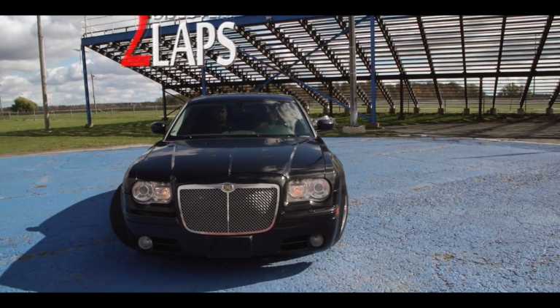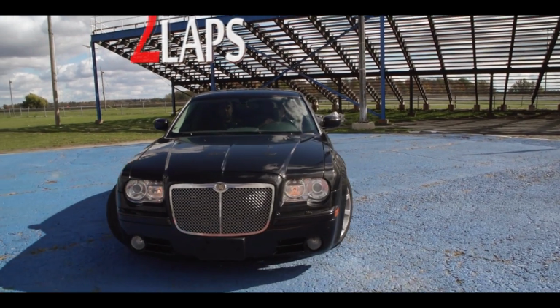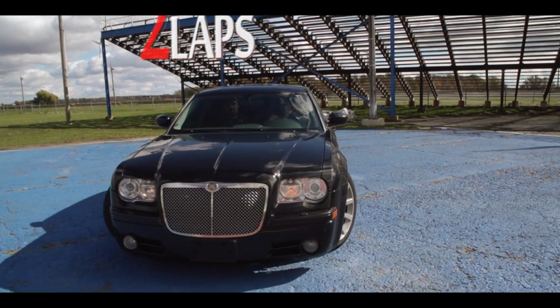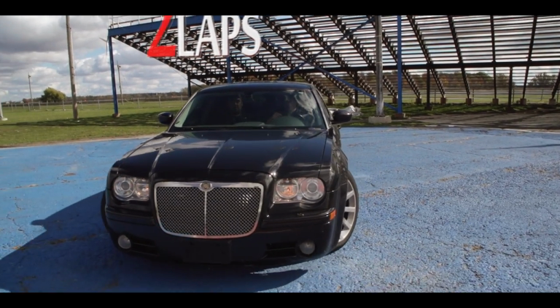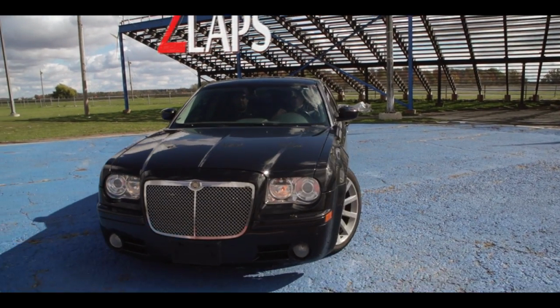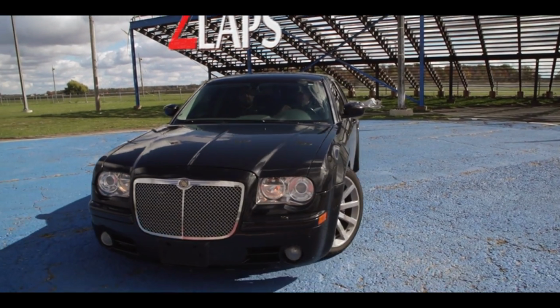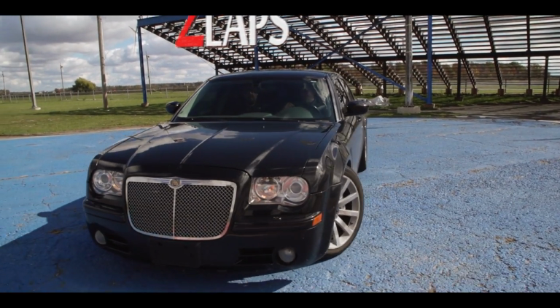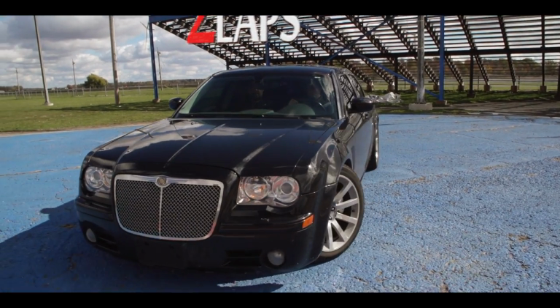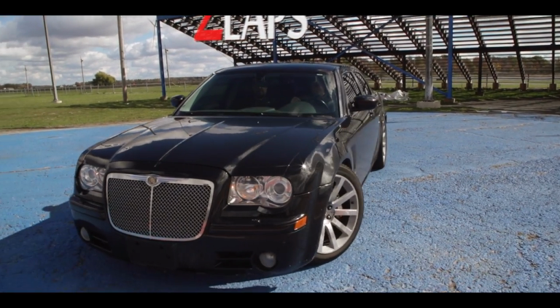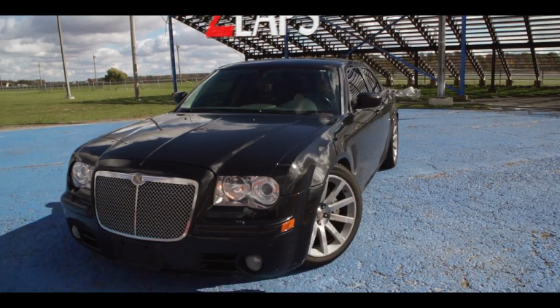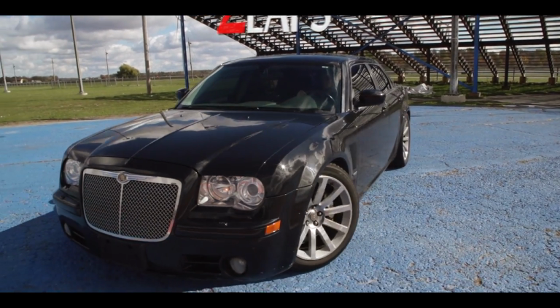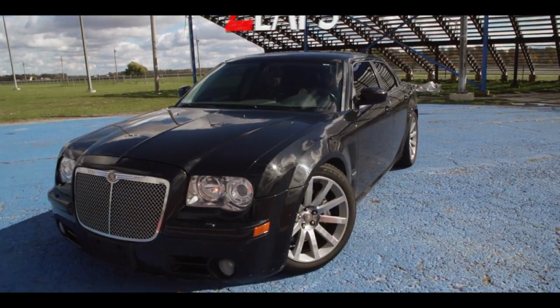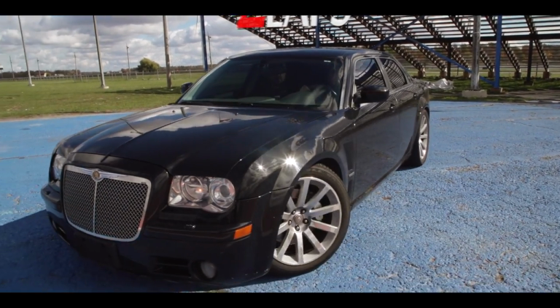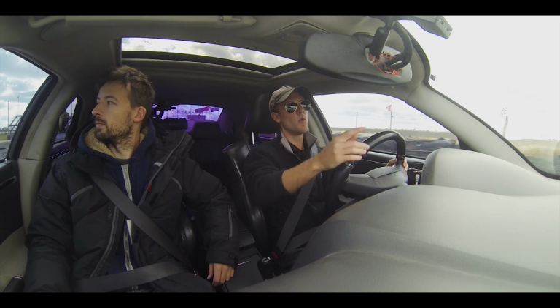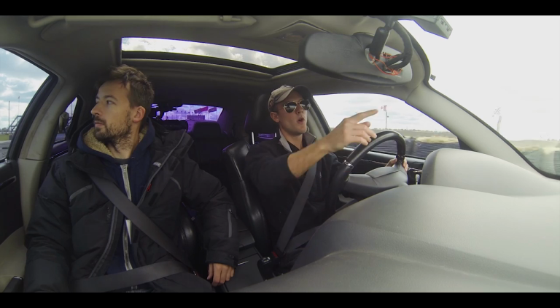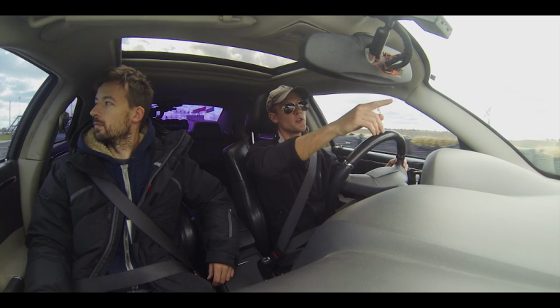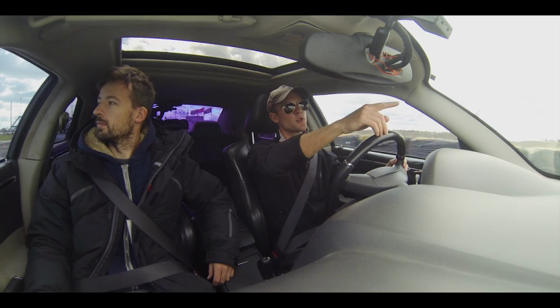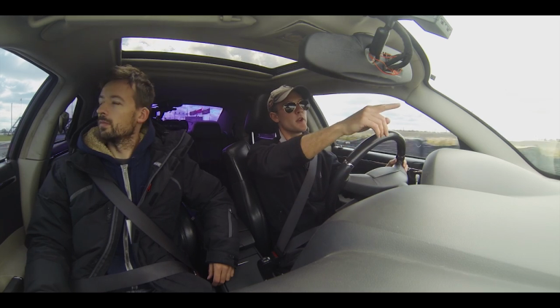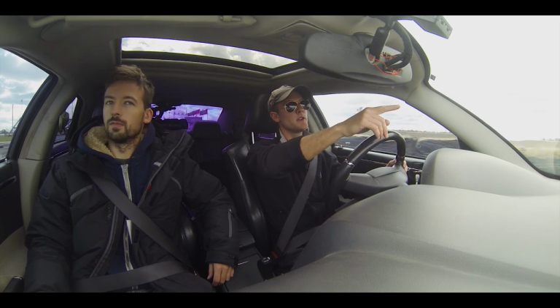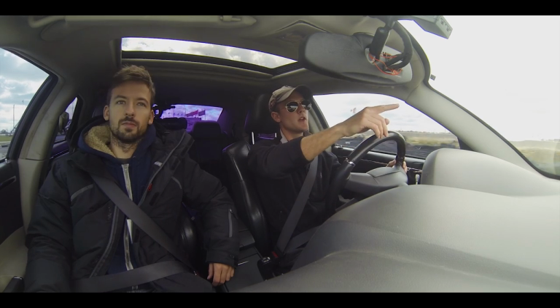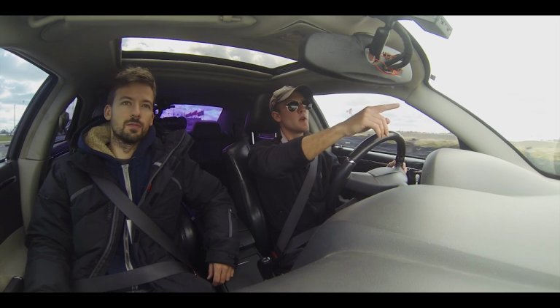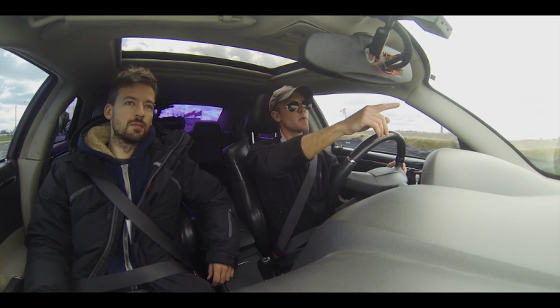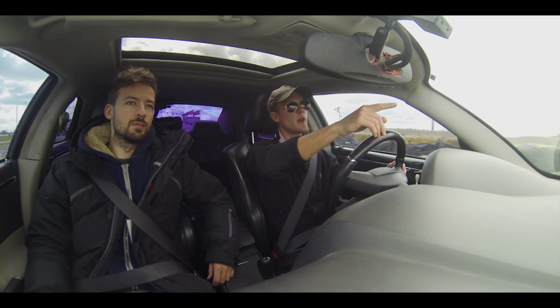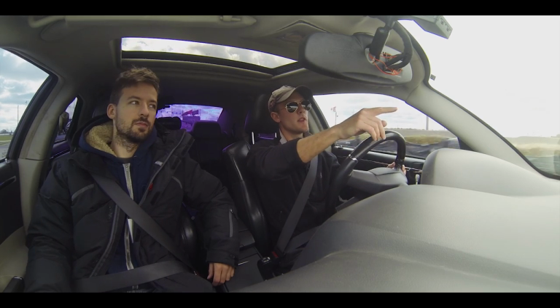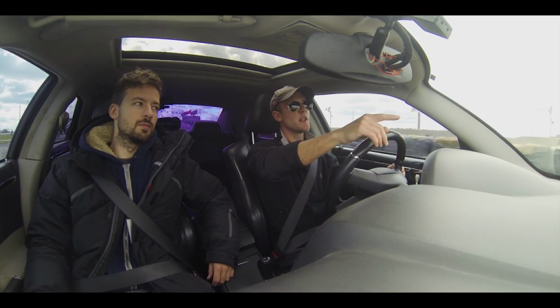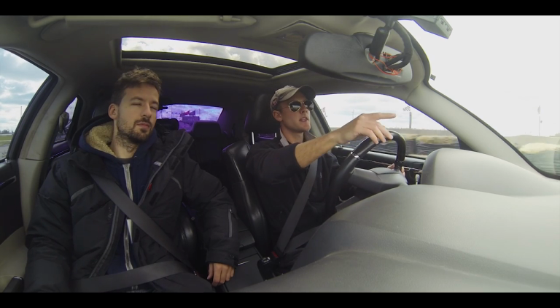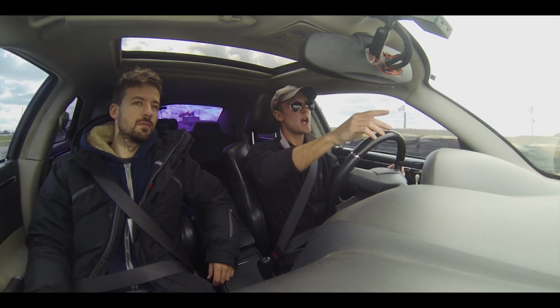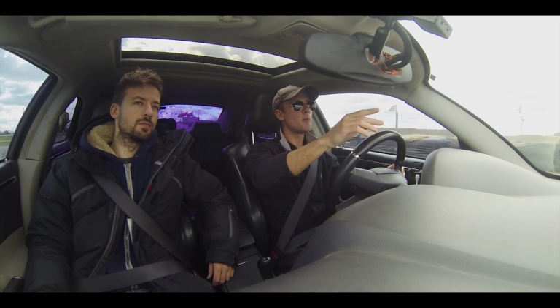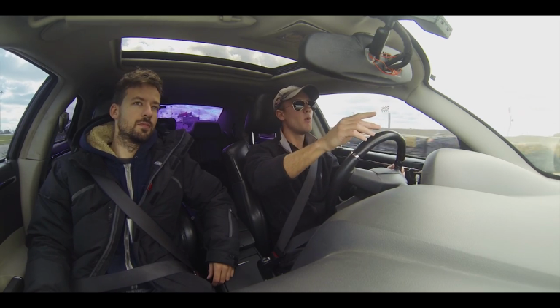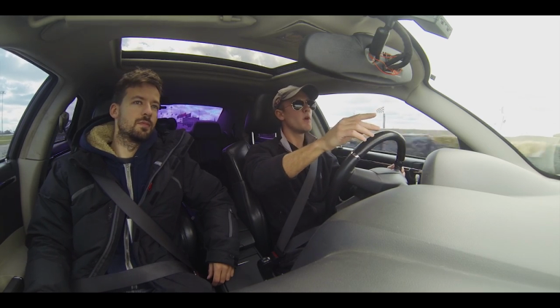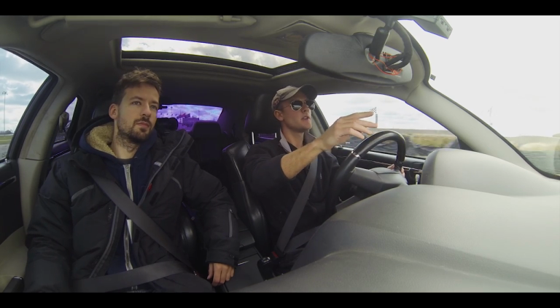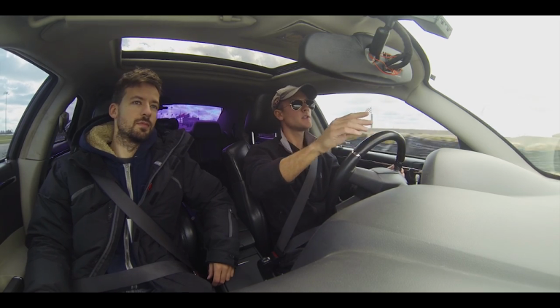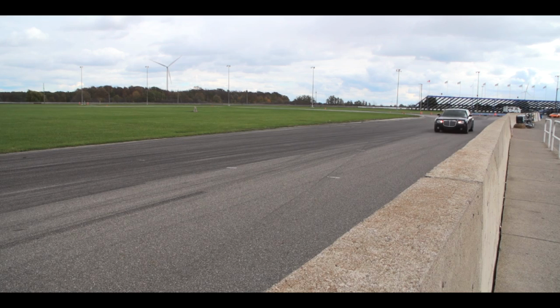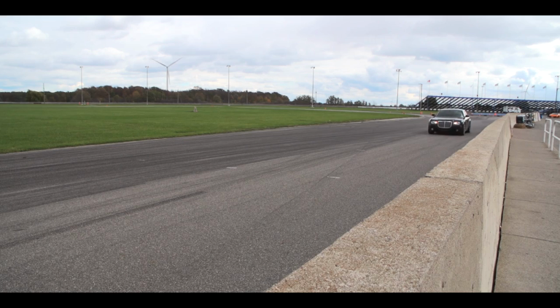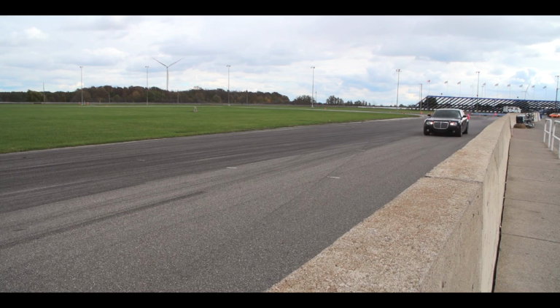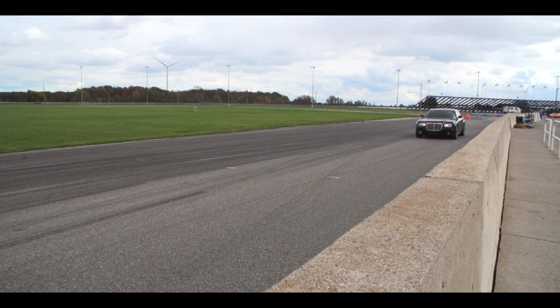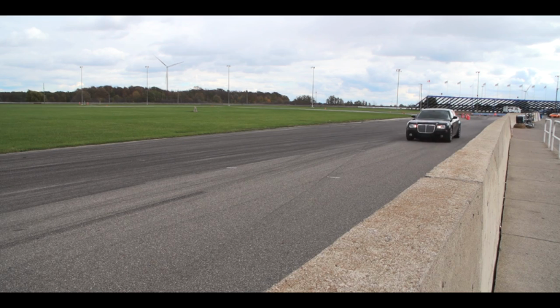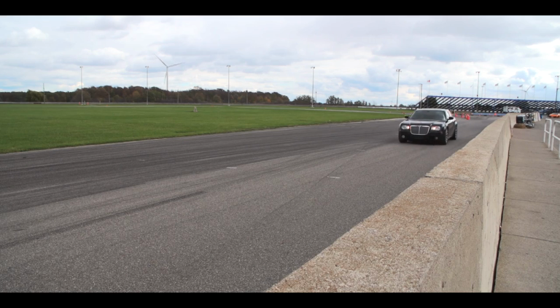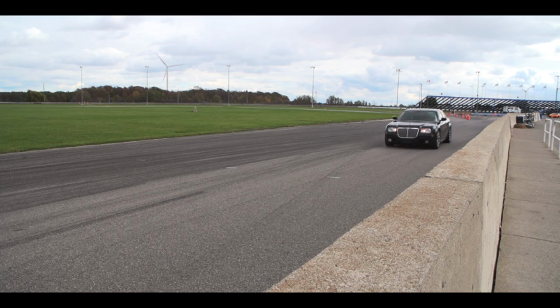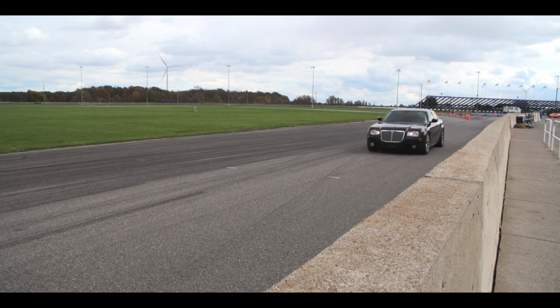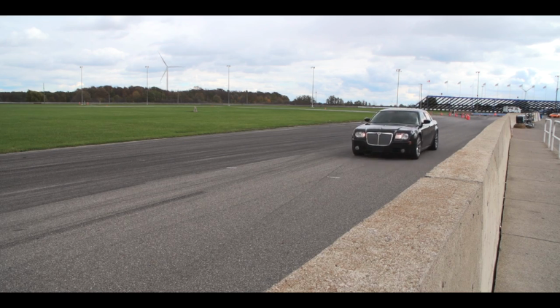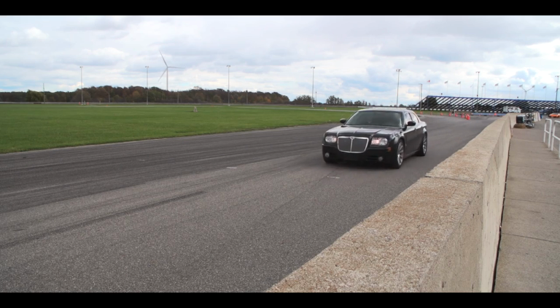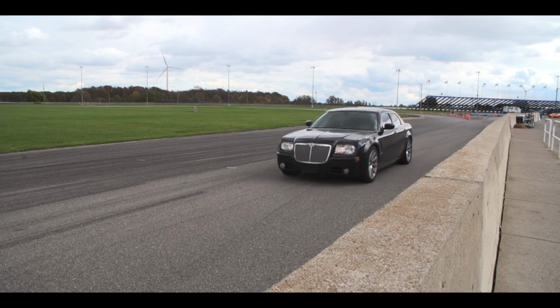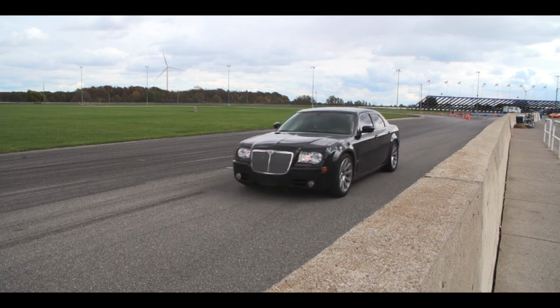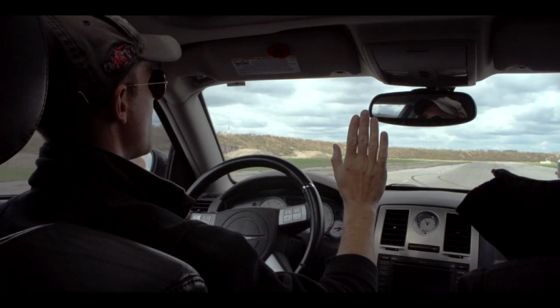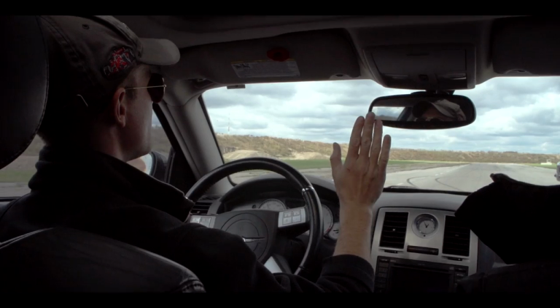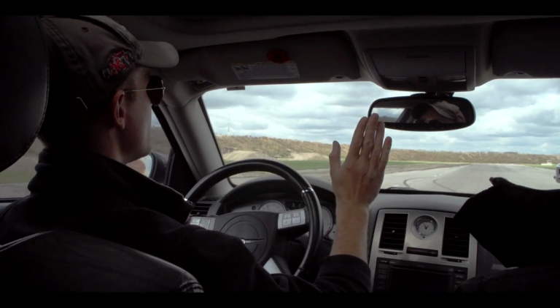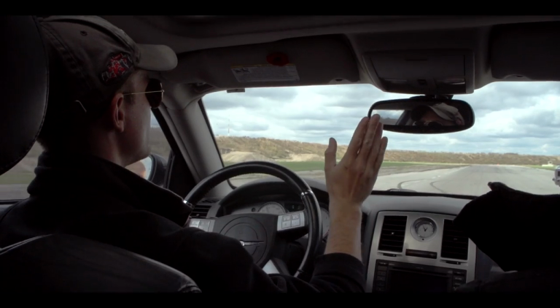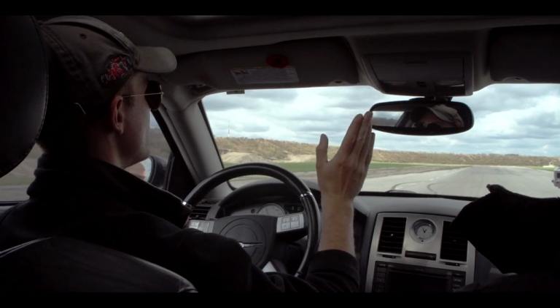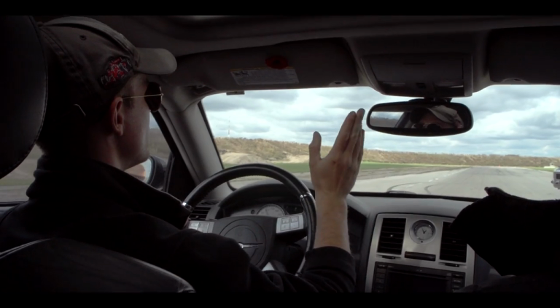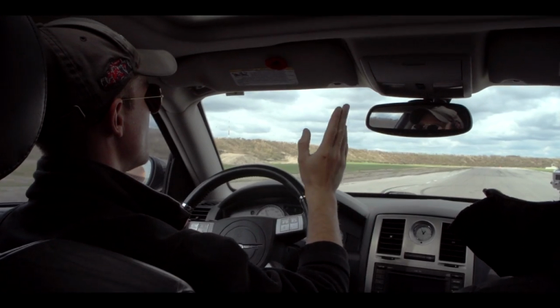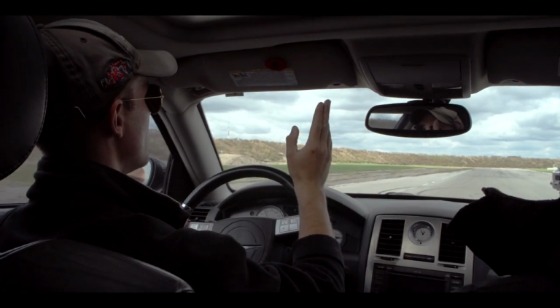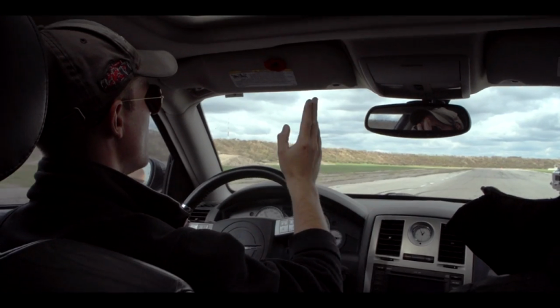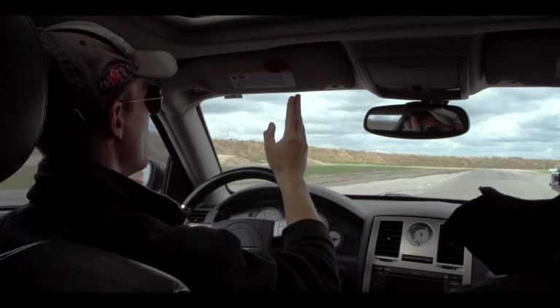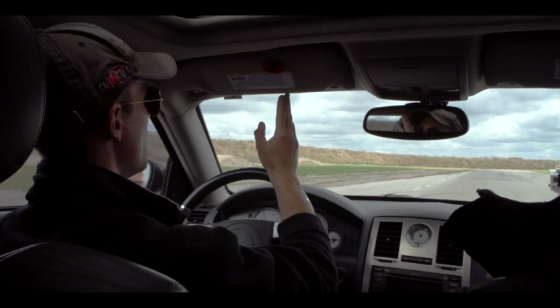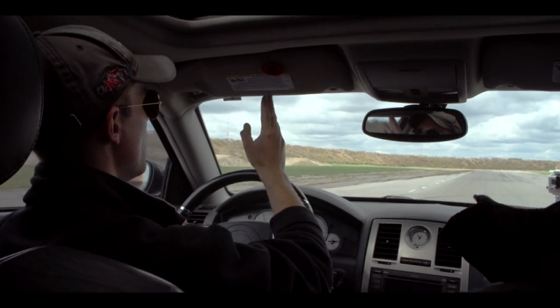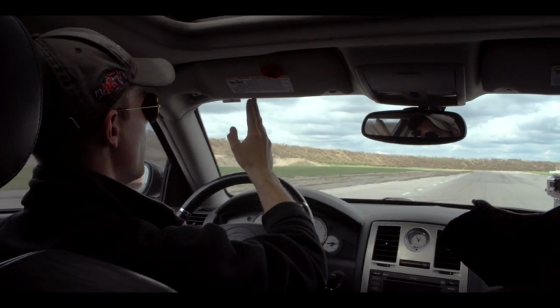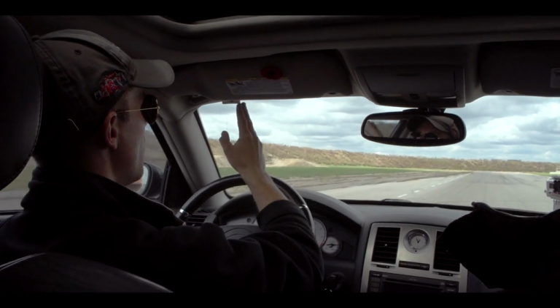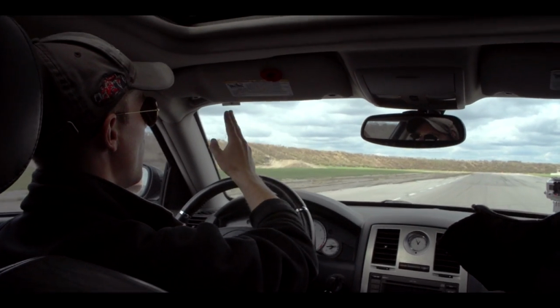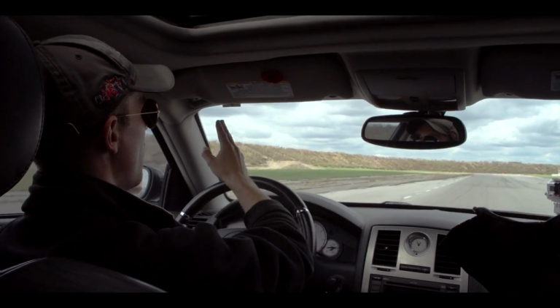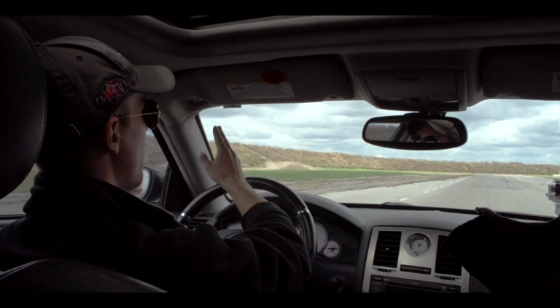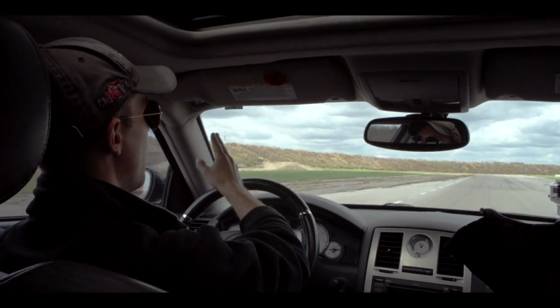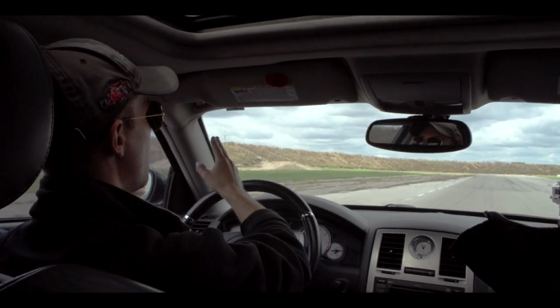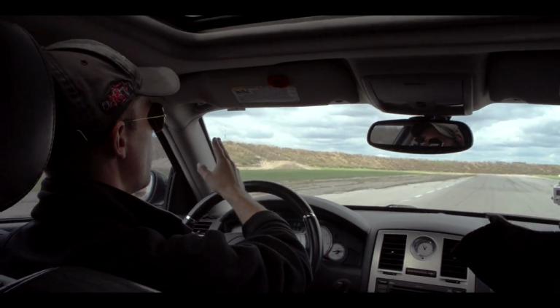The first on-track activity is the Discovery Lab. In practice, Mitch shows you braking points and racing lines.